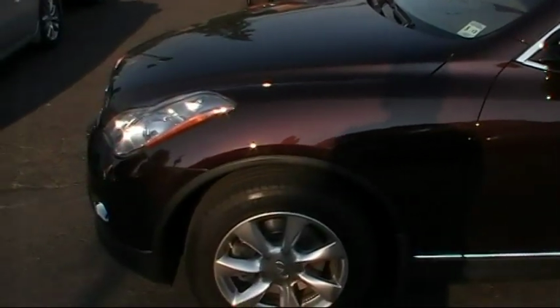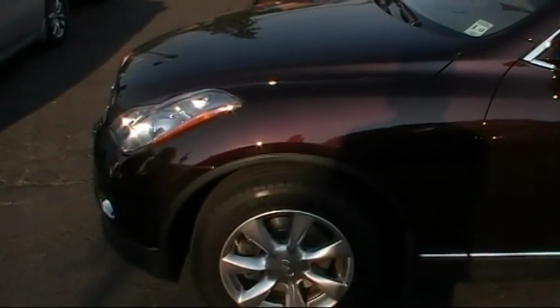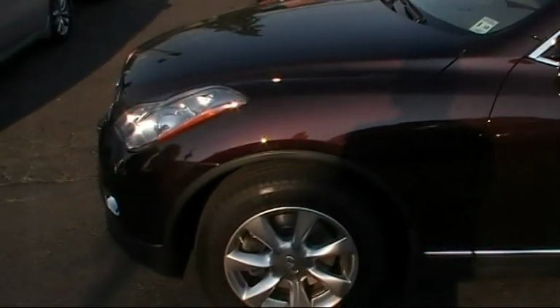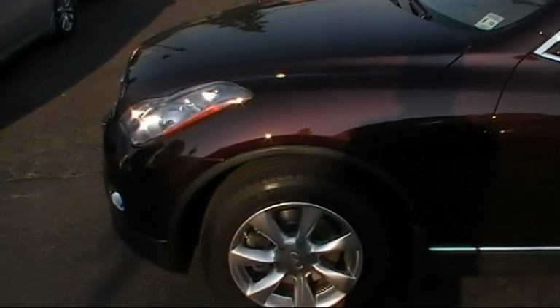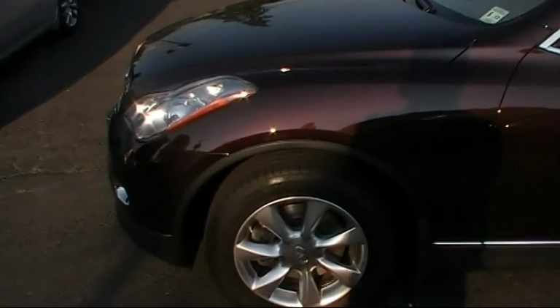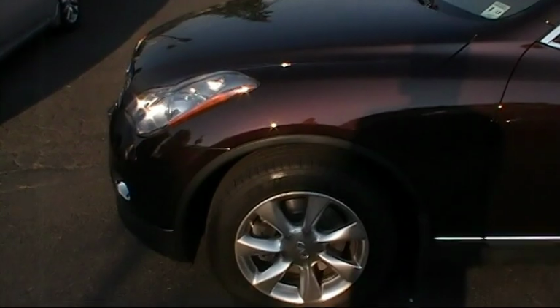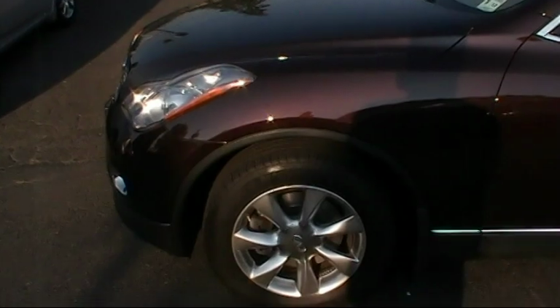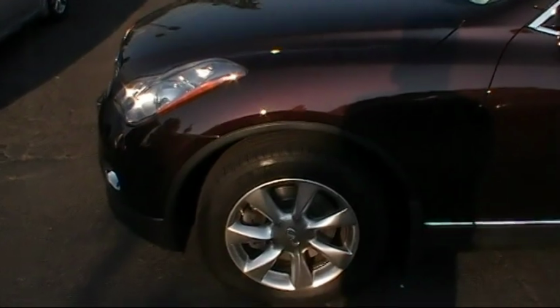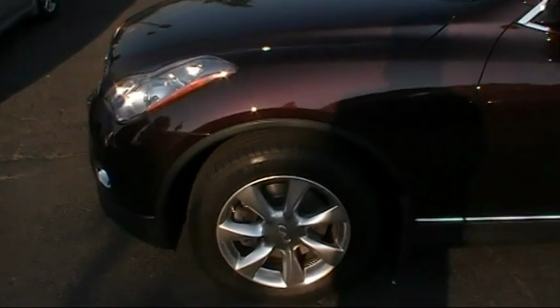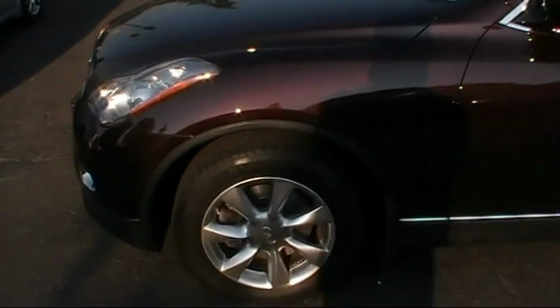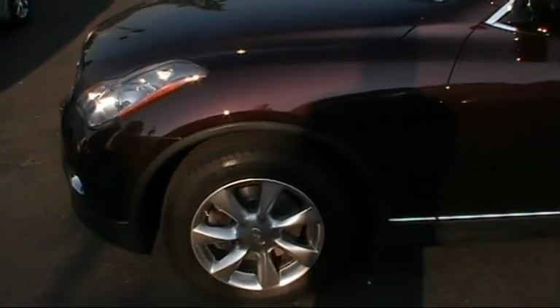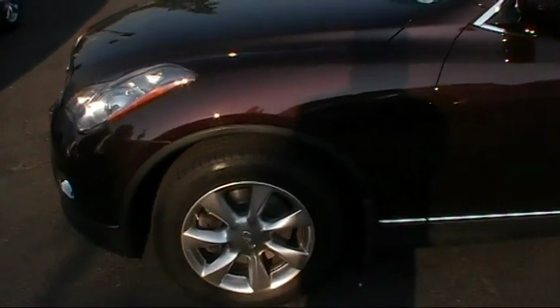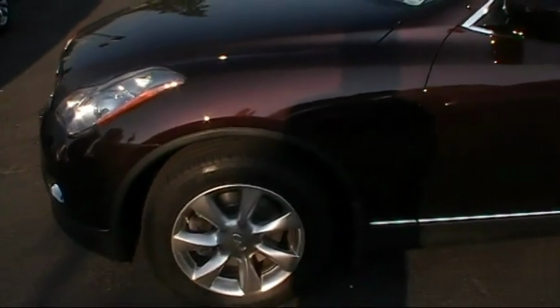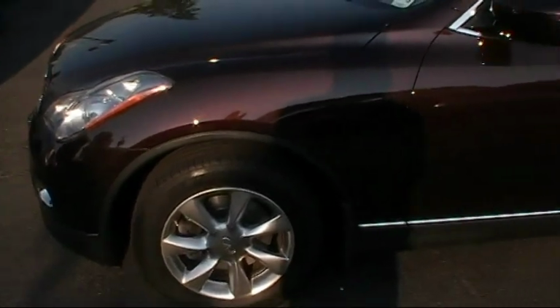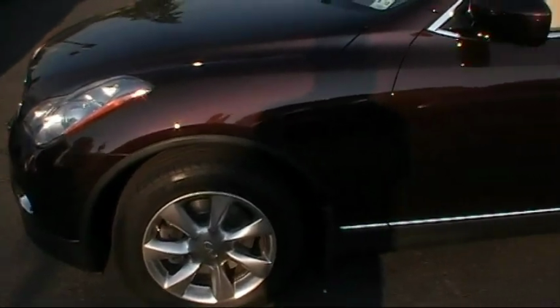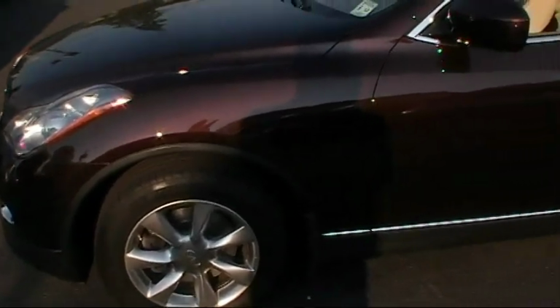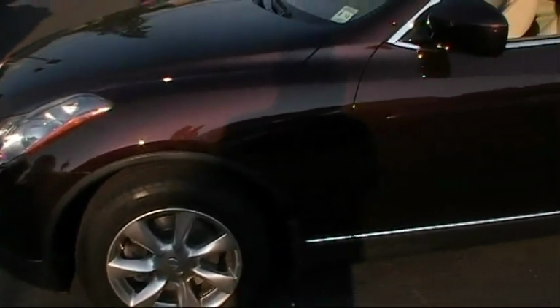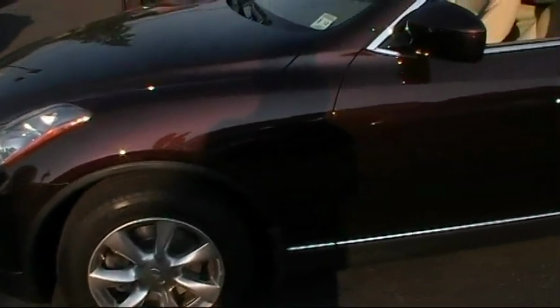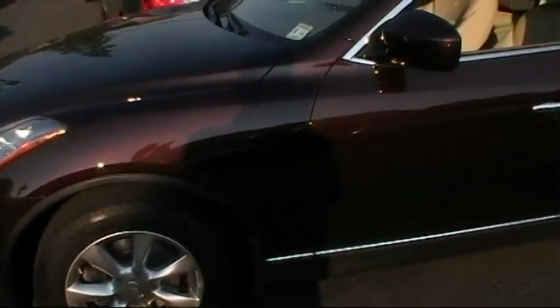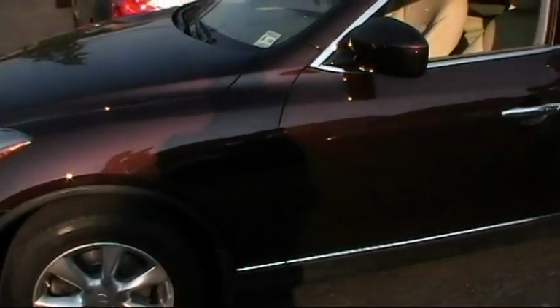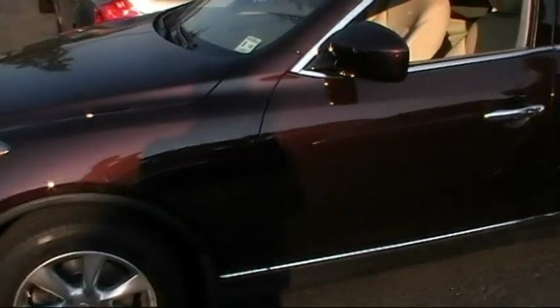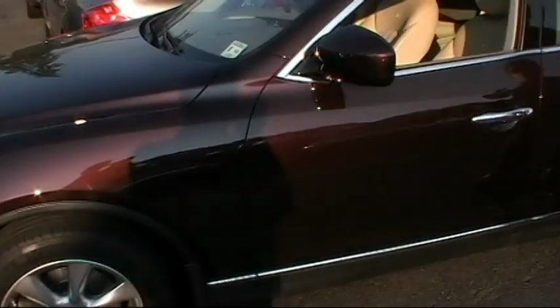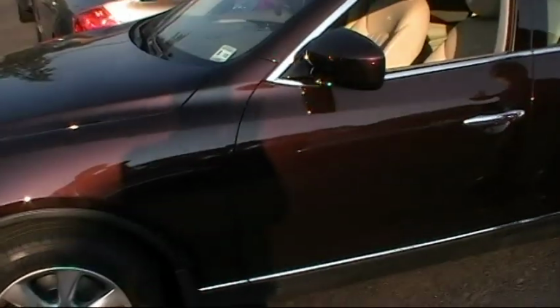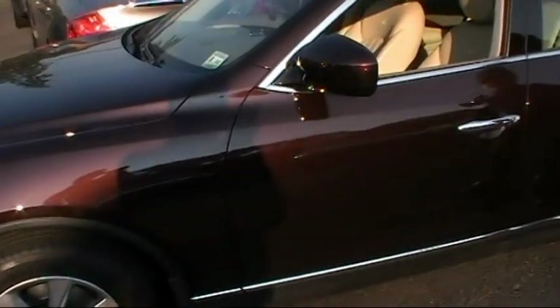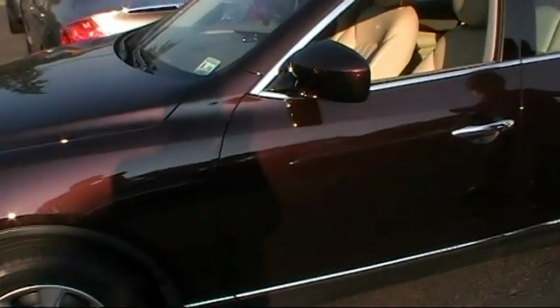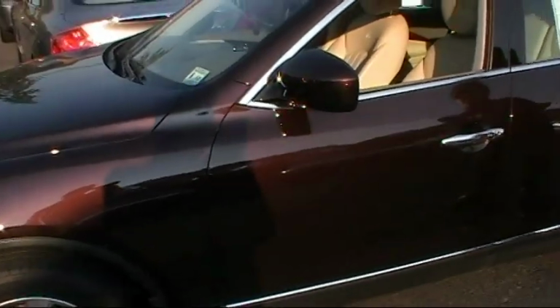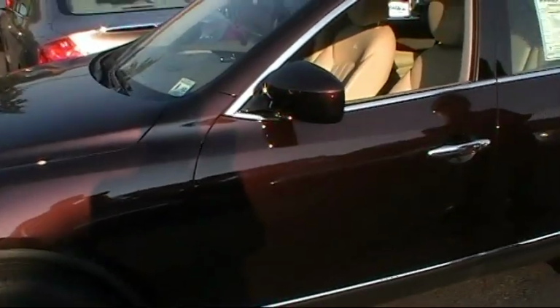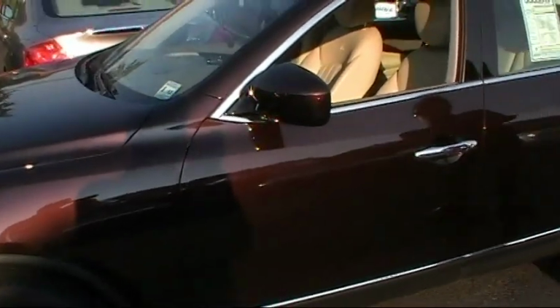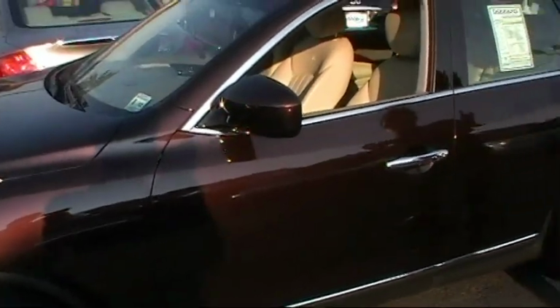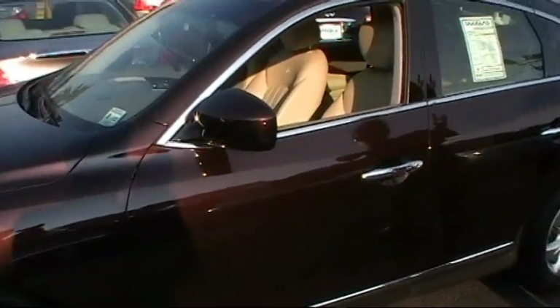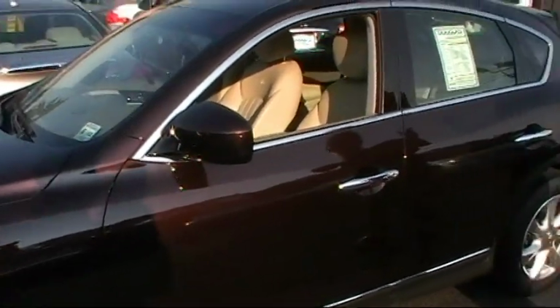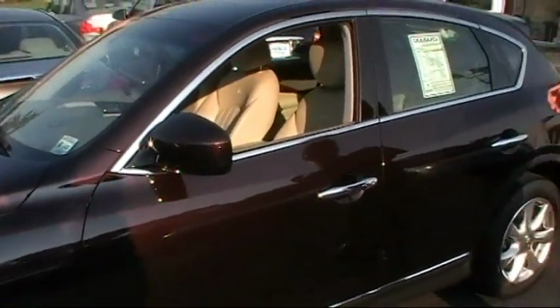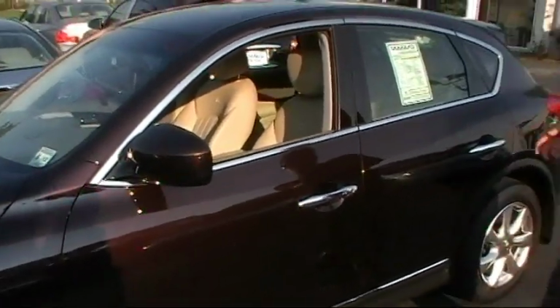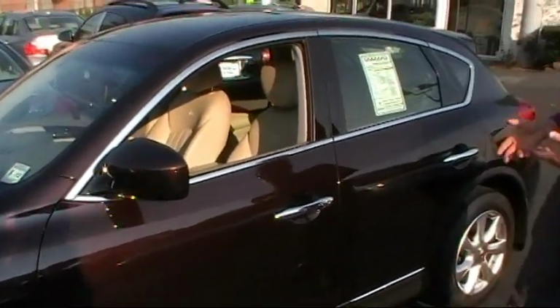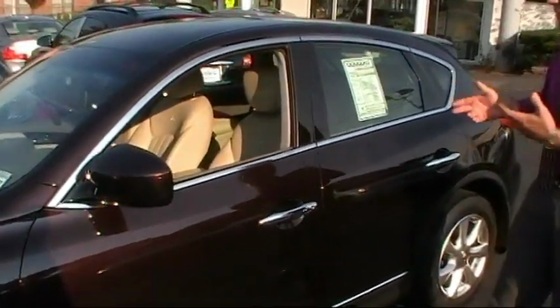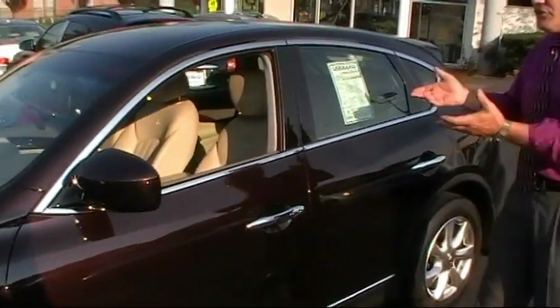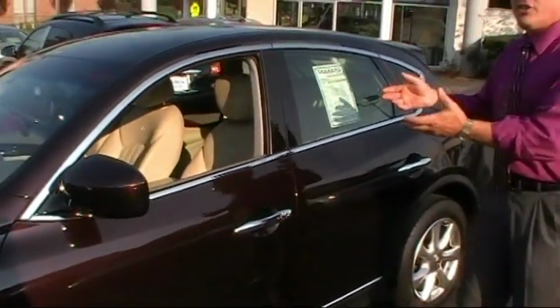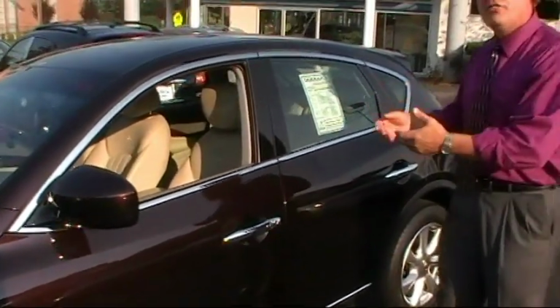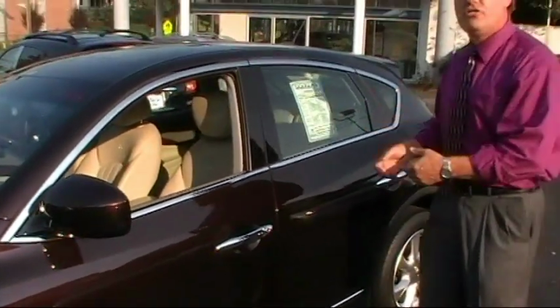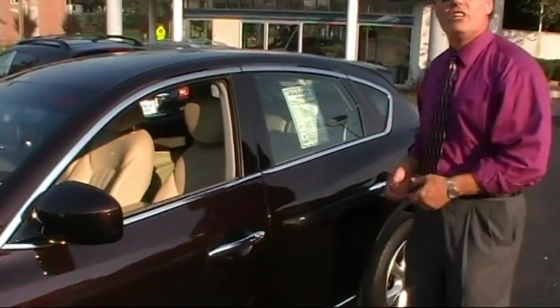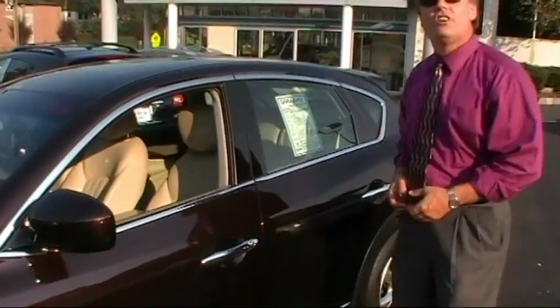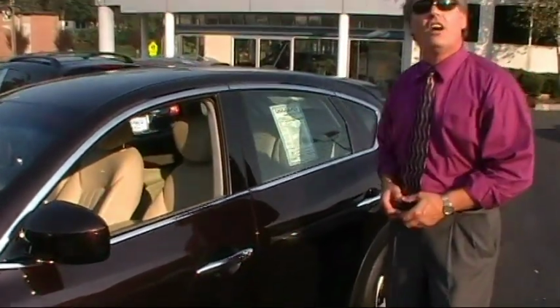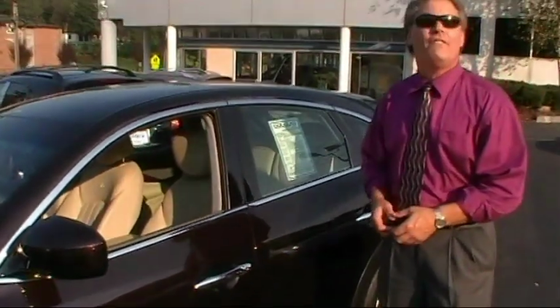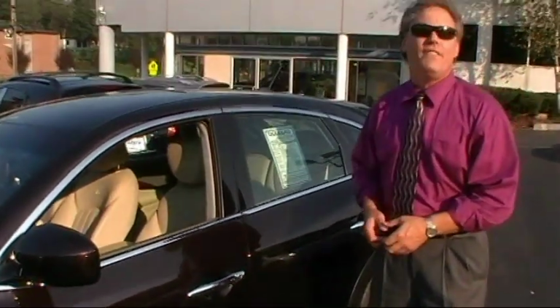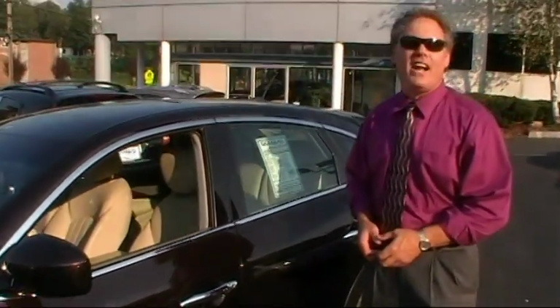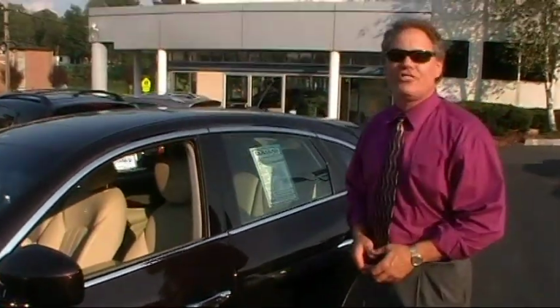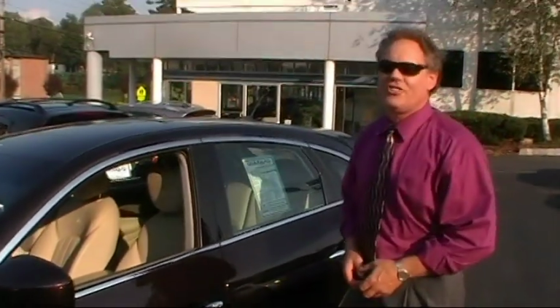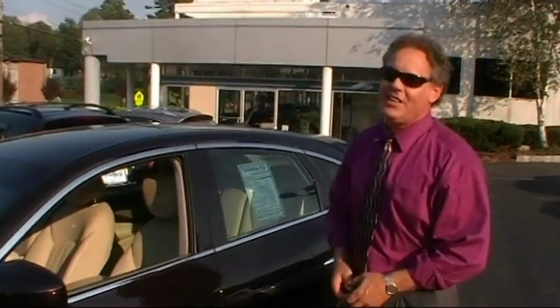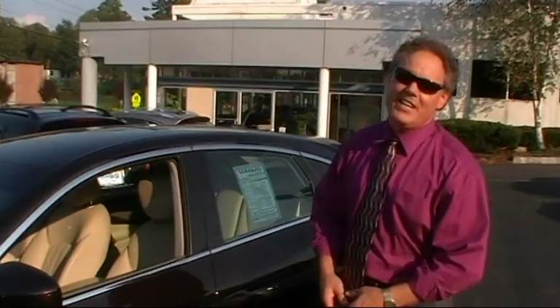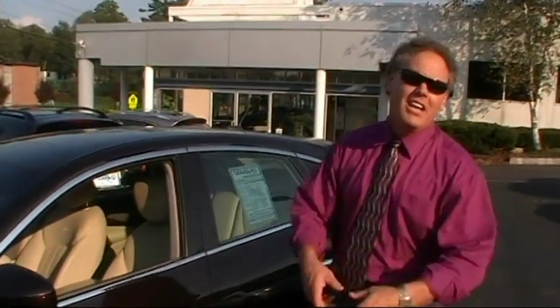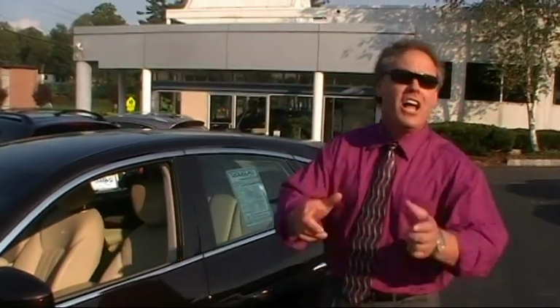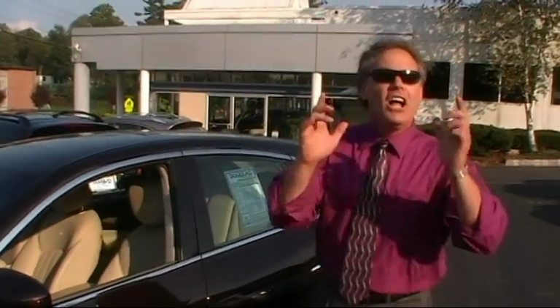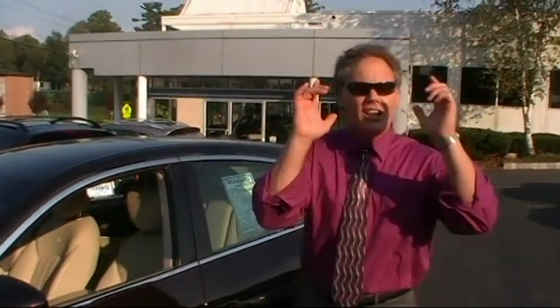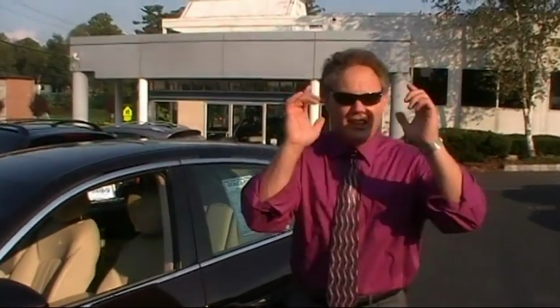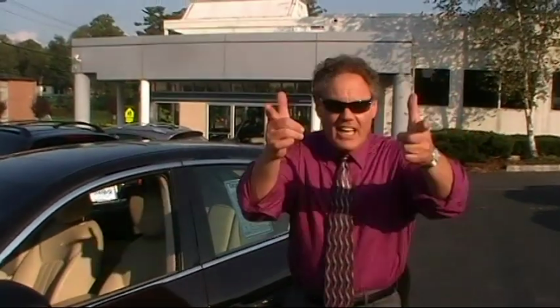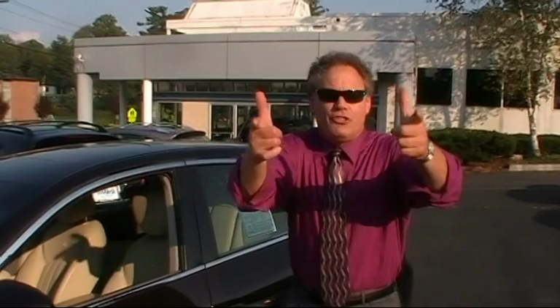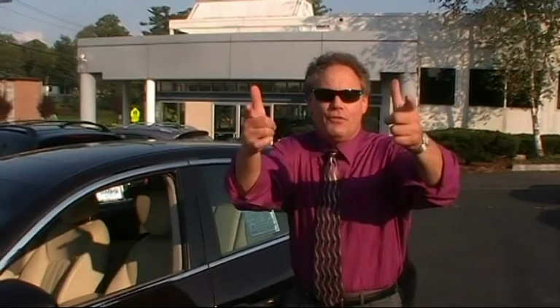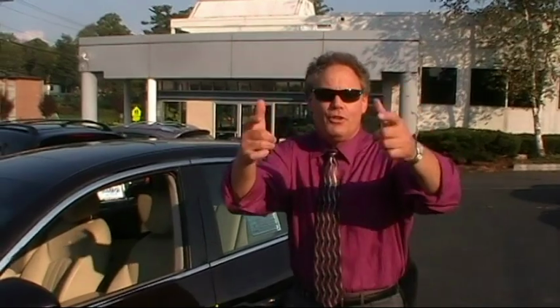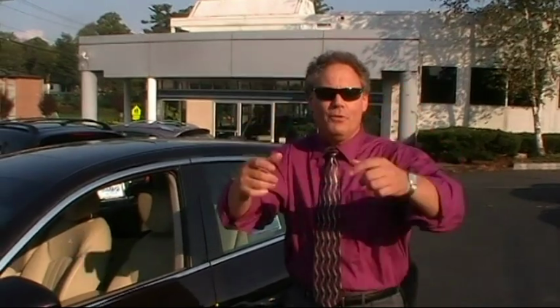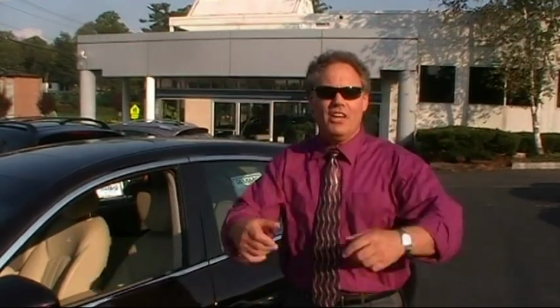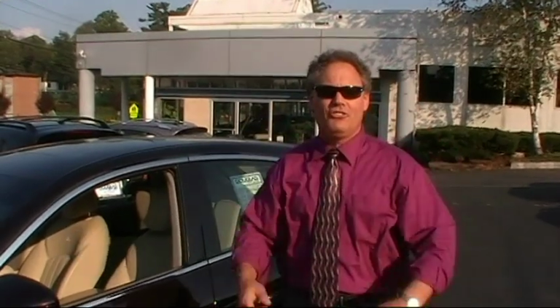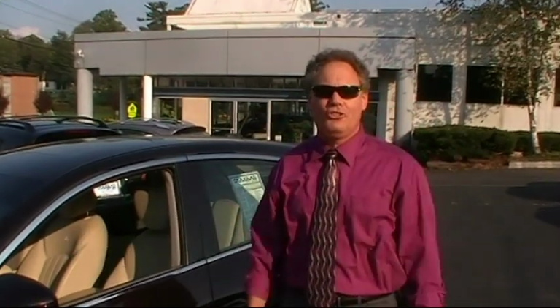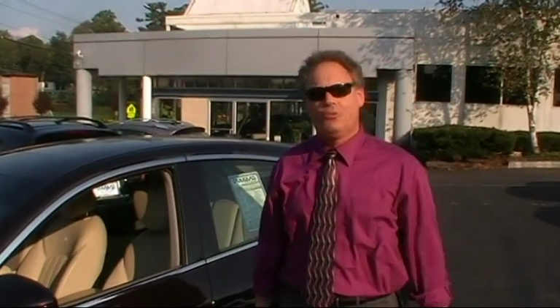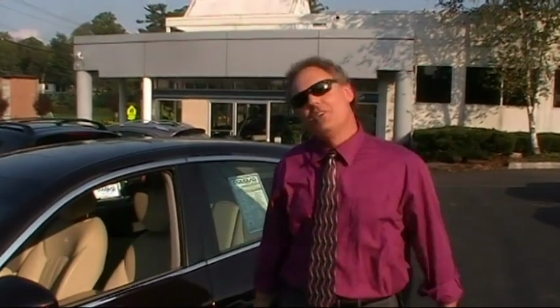It only has 24,000 low miles on it. Wheat leather interior, it's all-wheel drive, and it has a clean Carfax. Let's review the rest of this one.